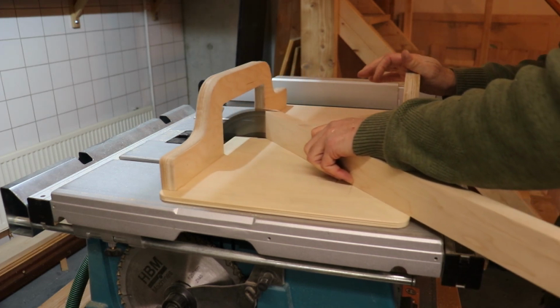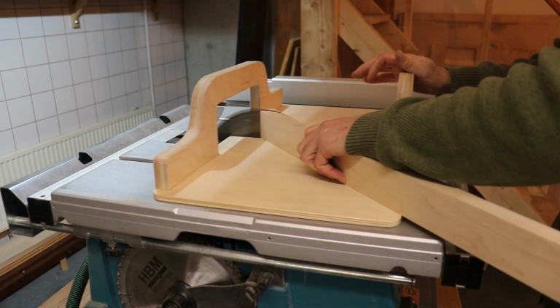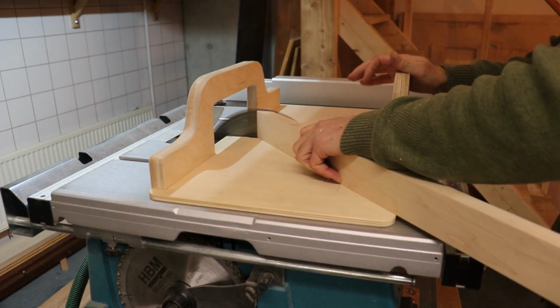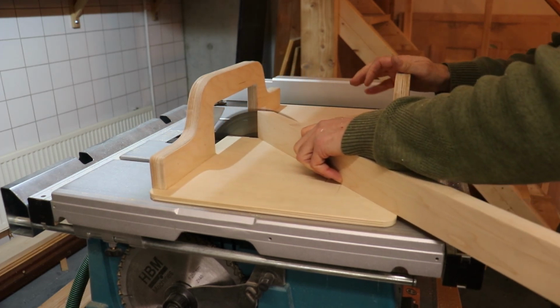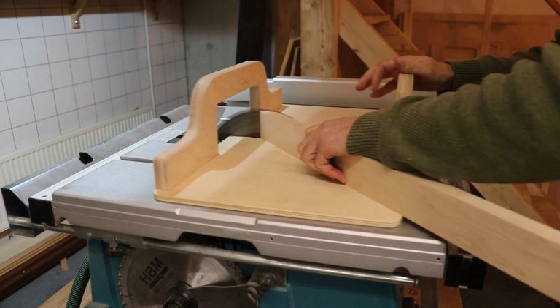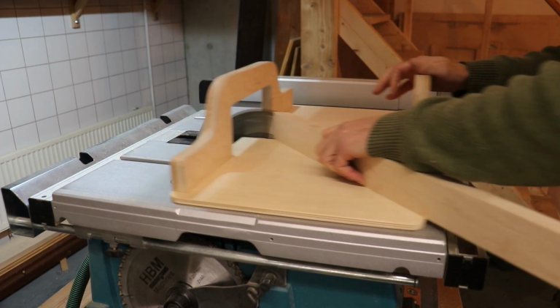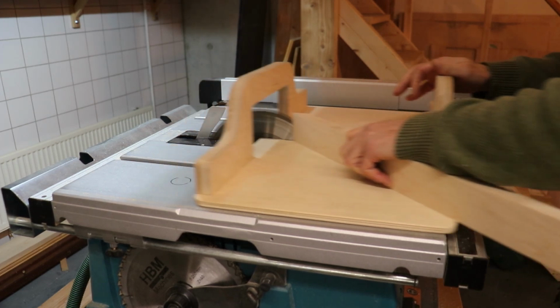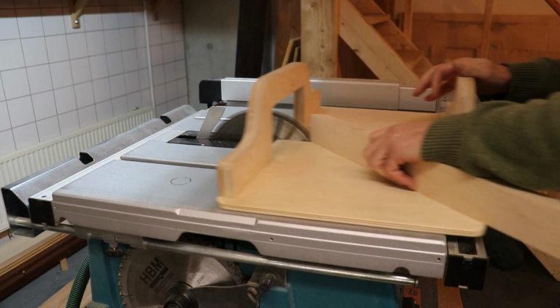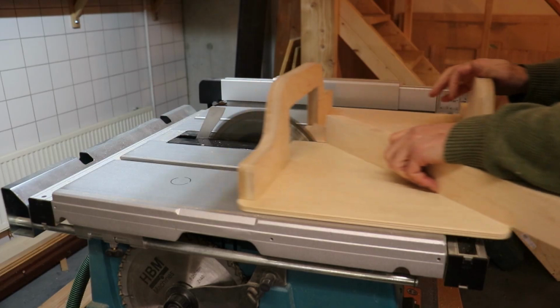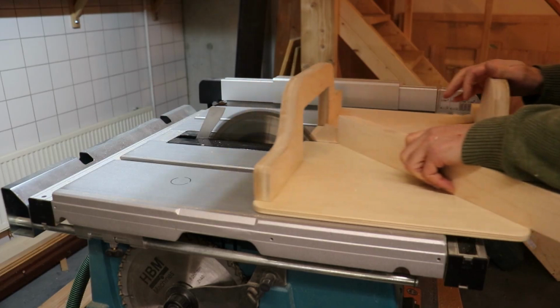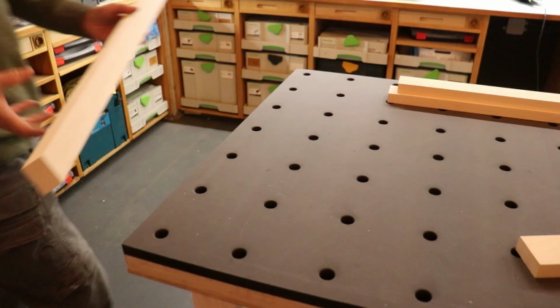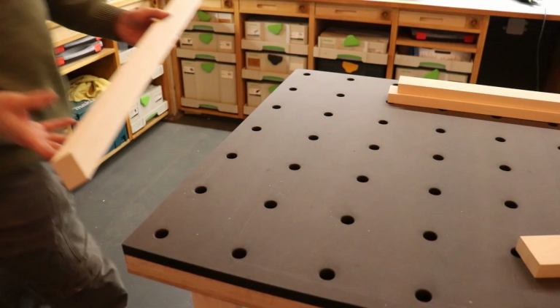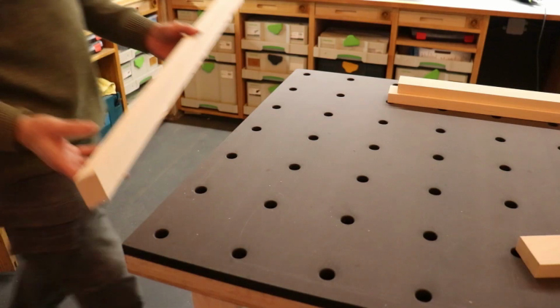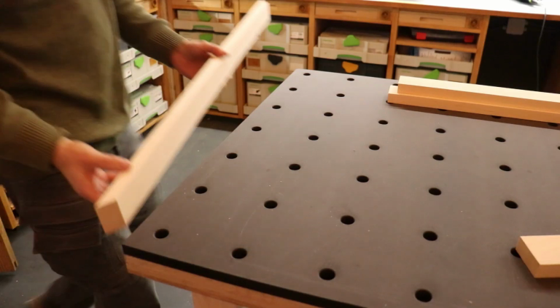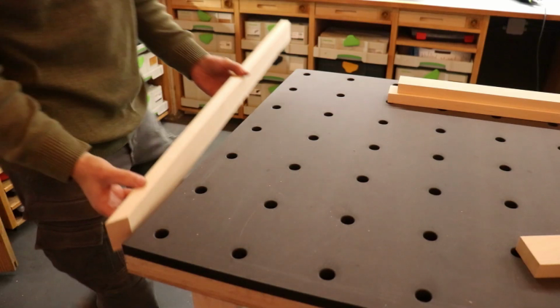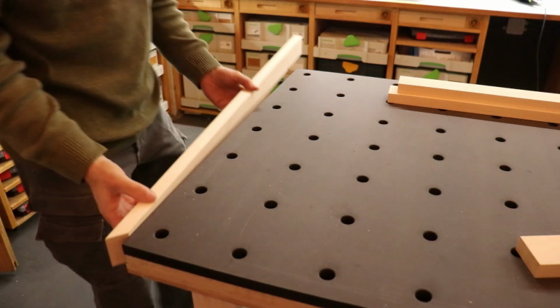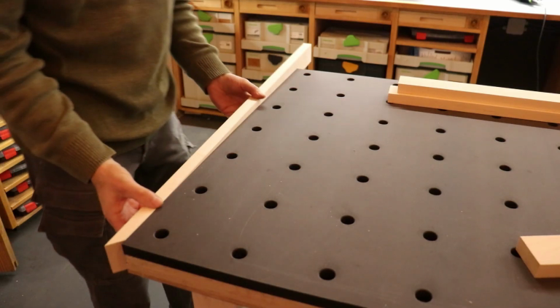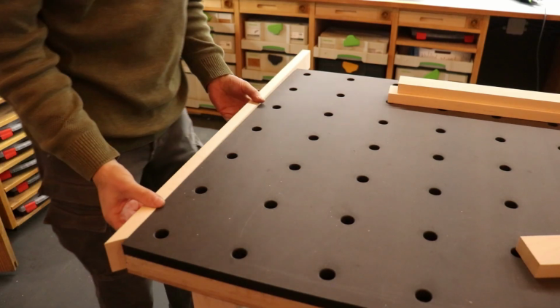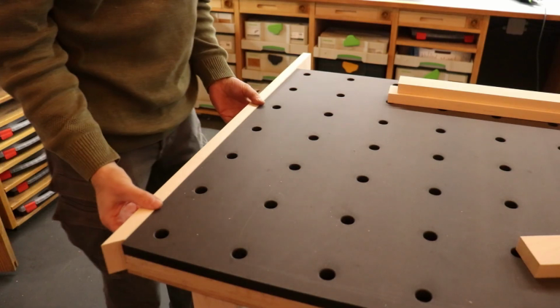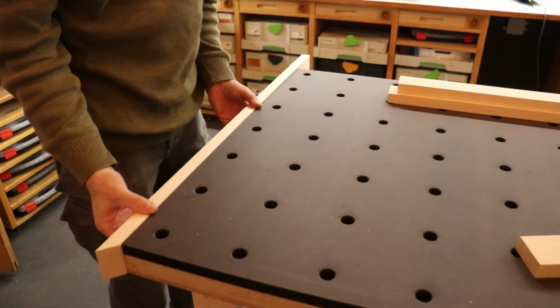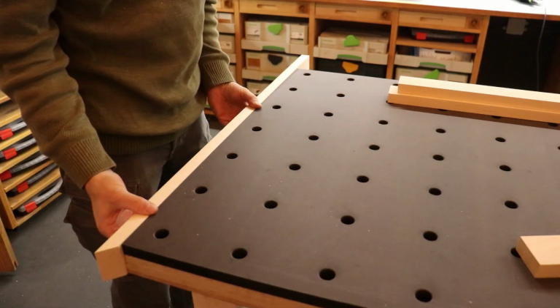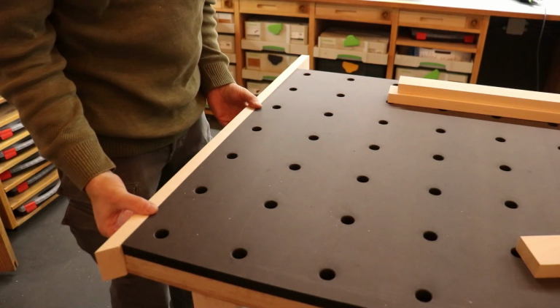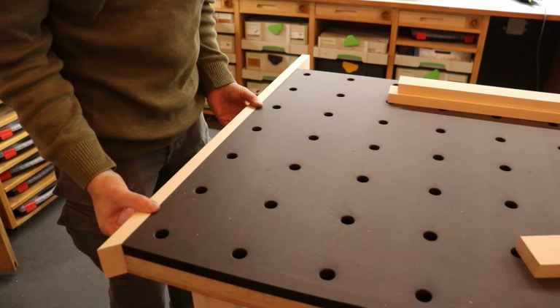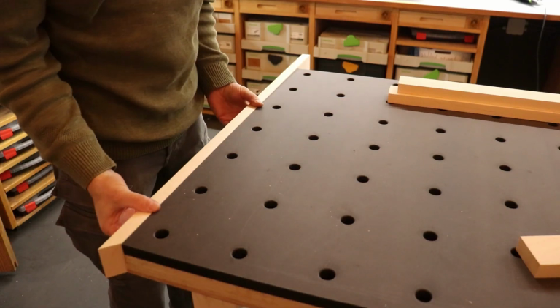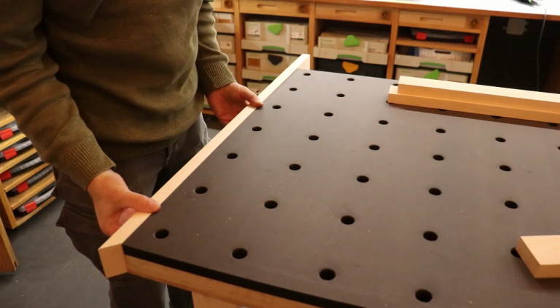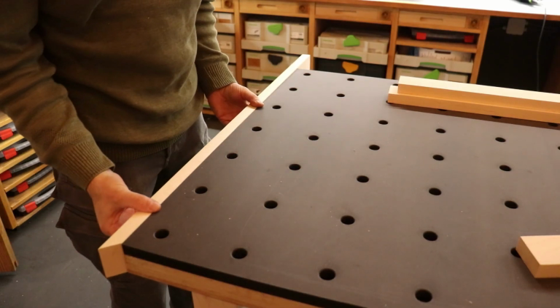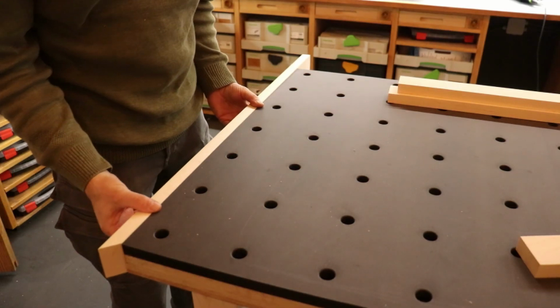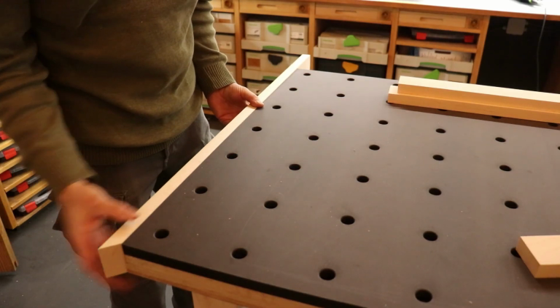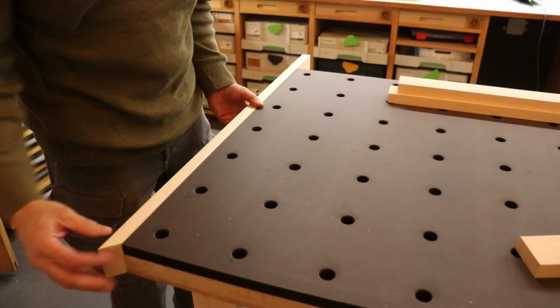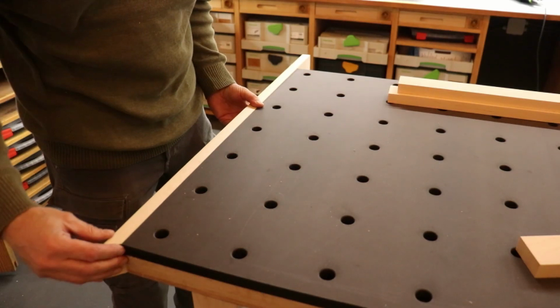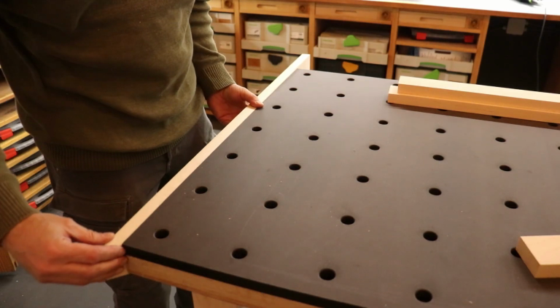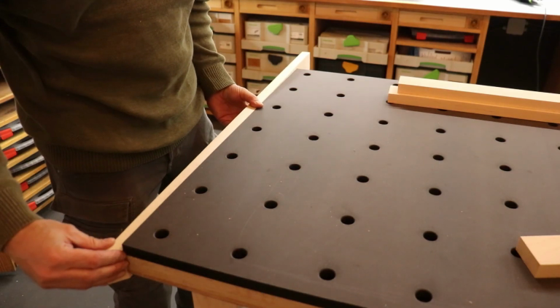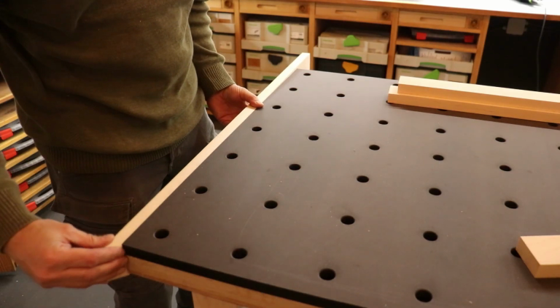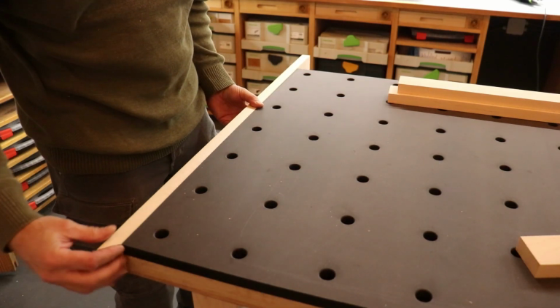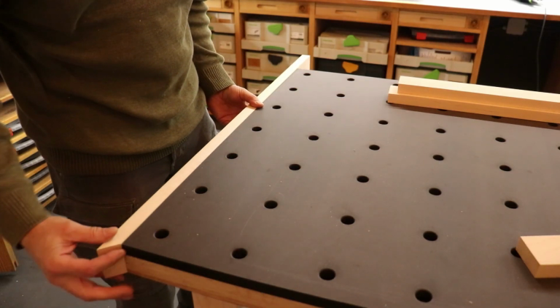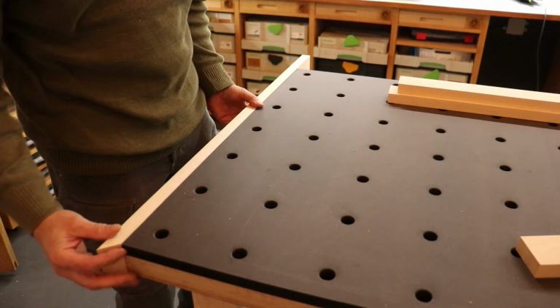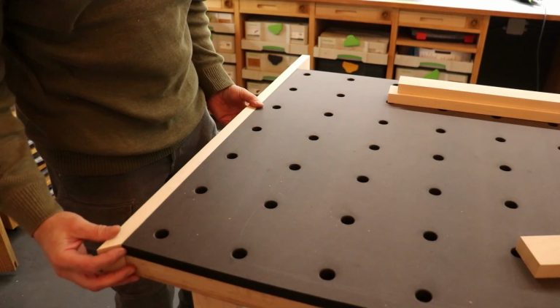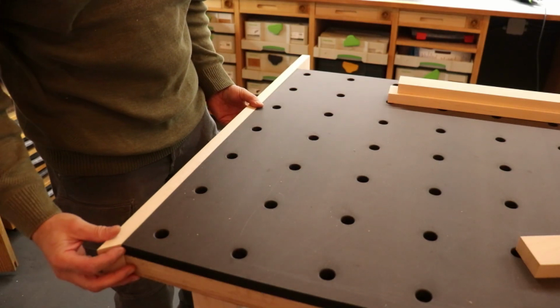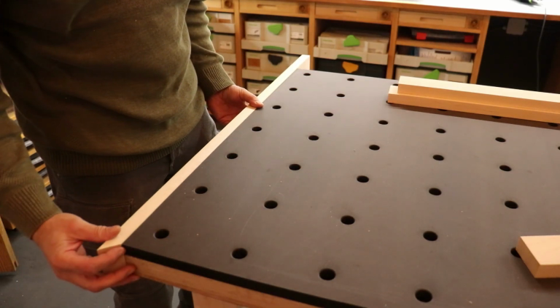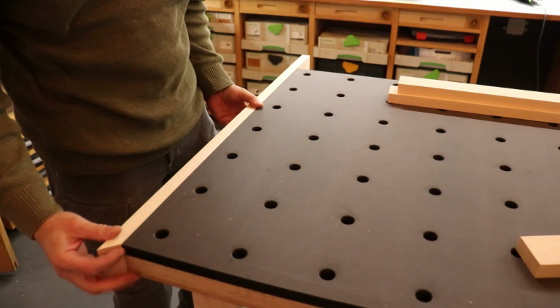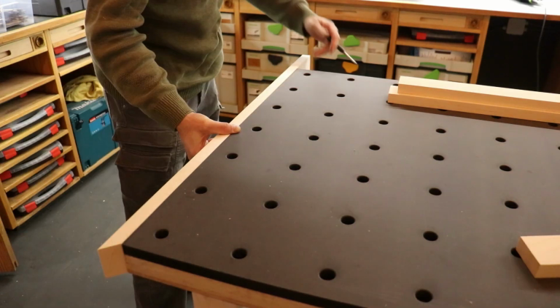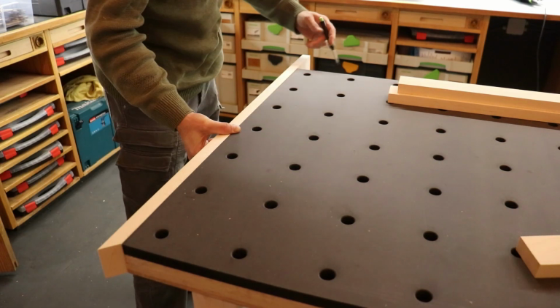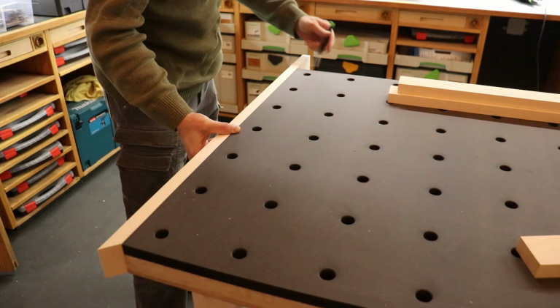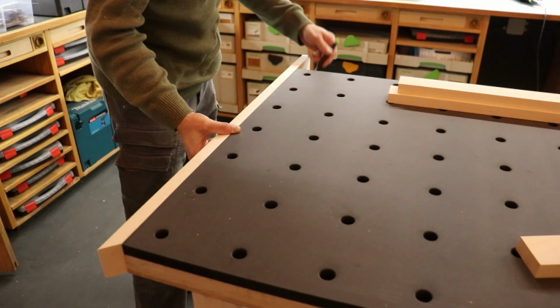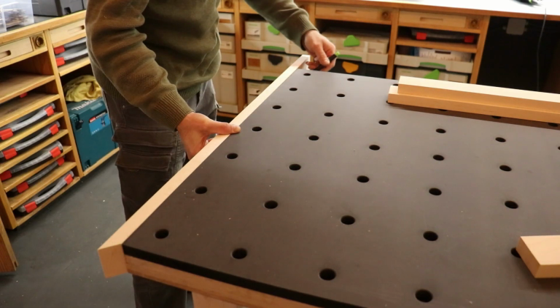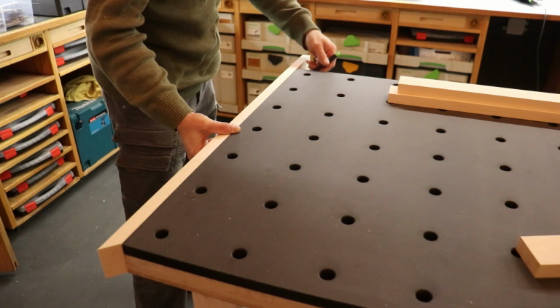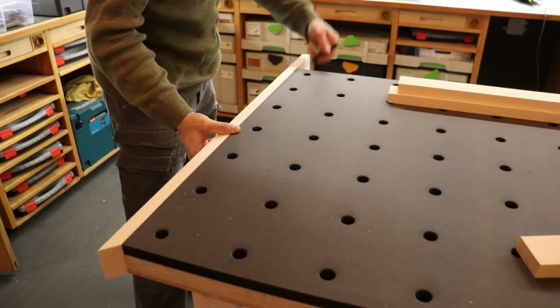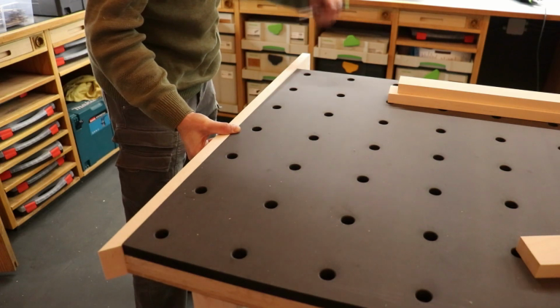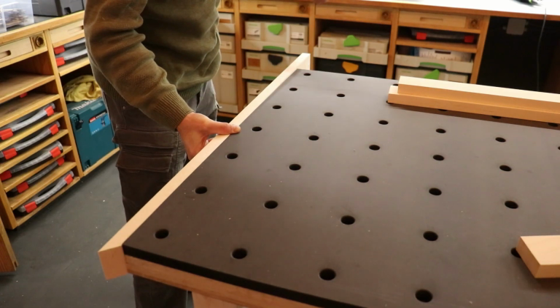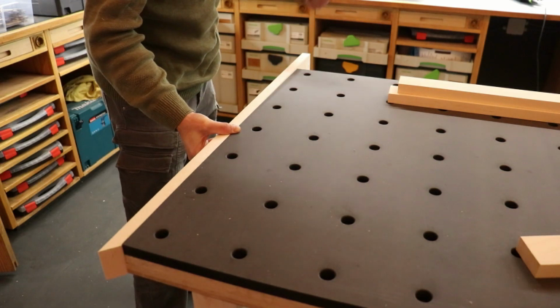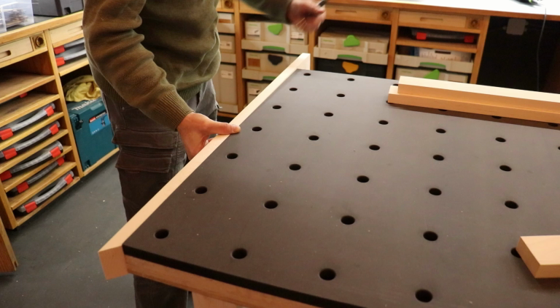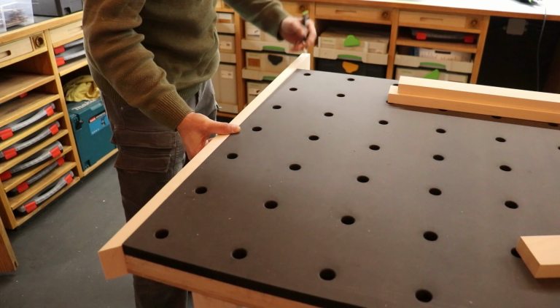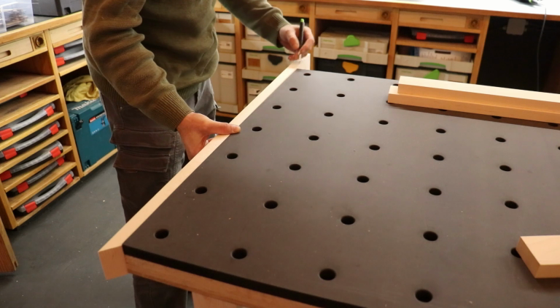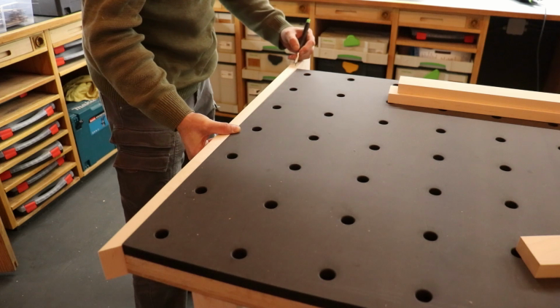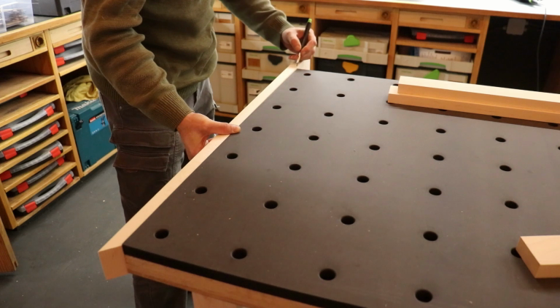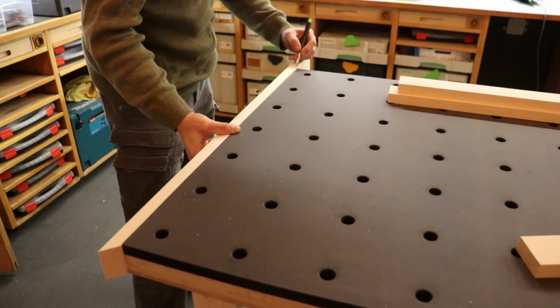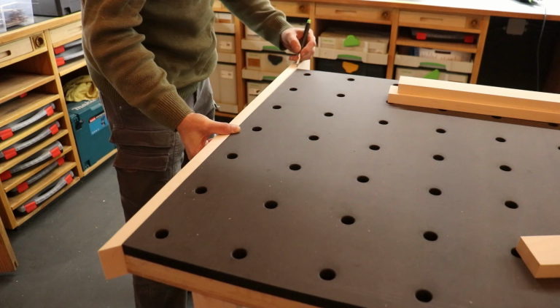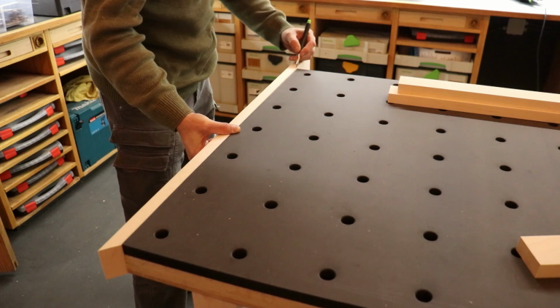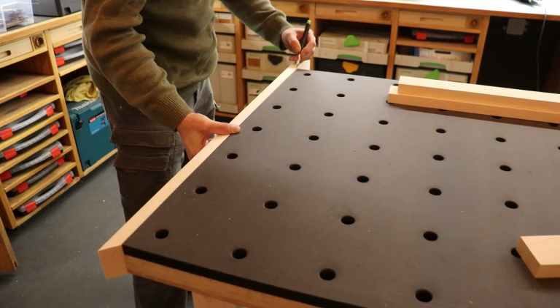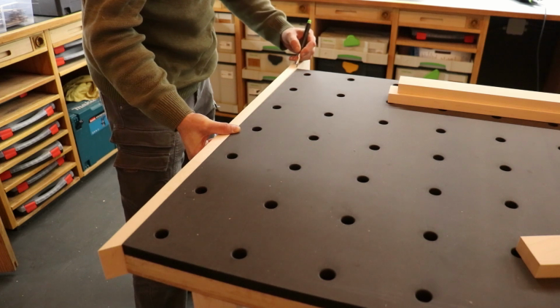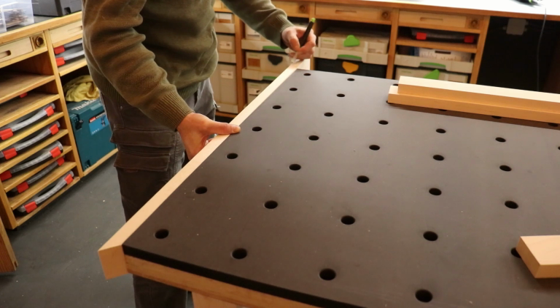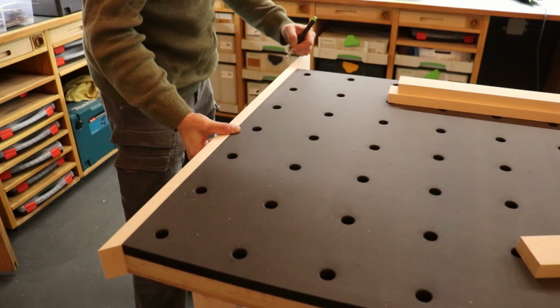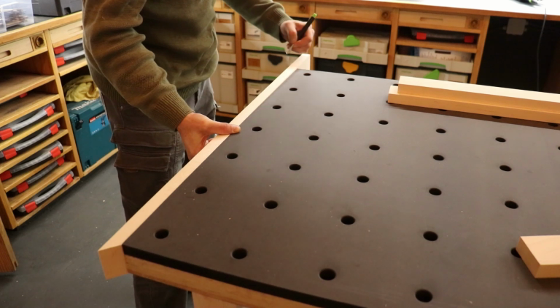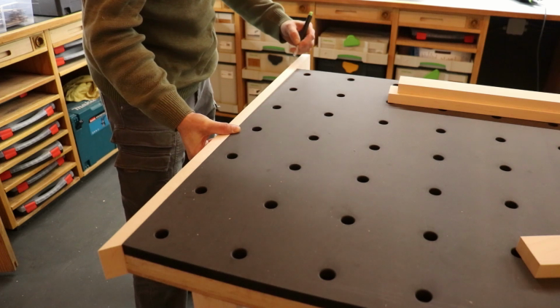Finally I mounted the trim from maple around the workbench in order to protect the soft MDF edge and give it a nice appearance.